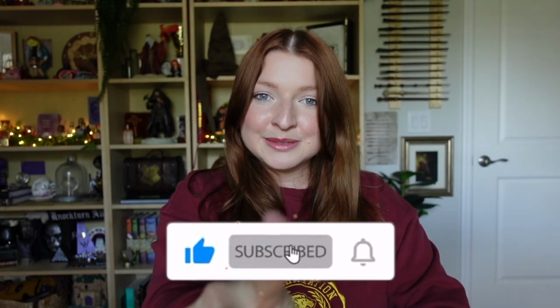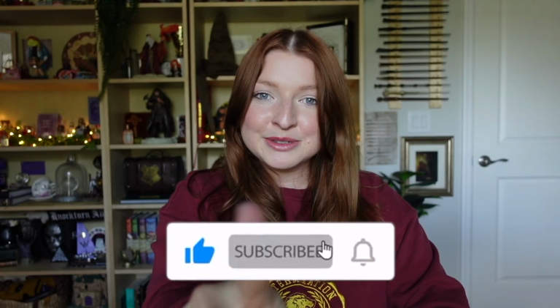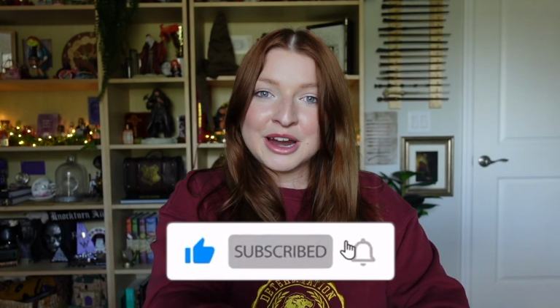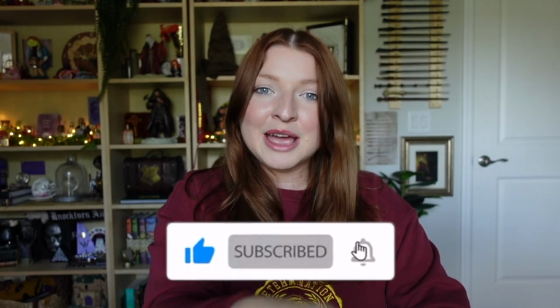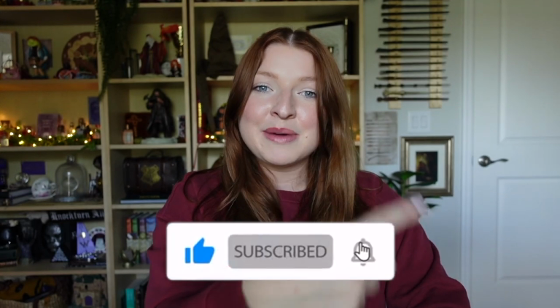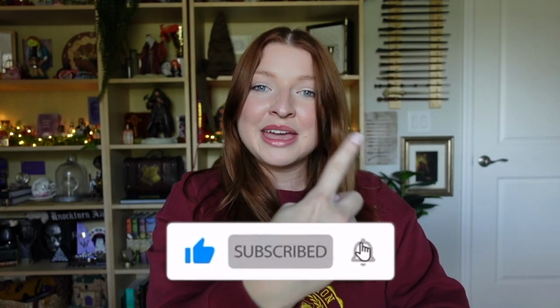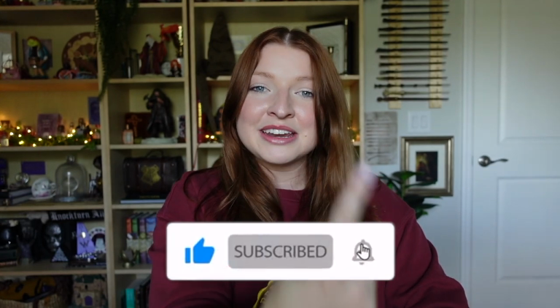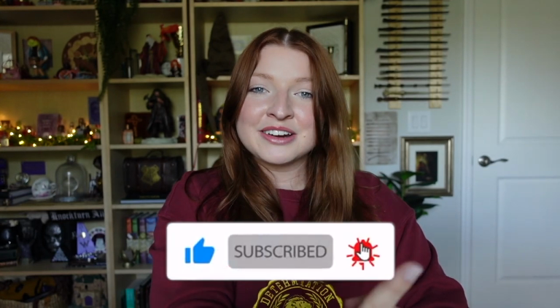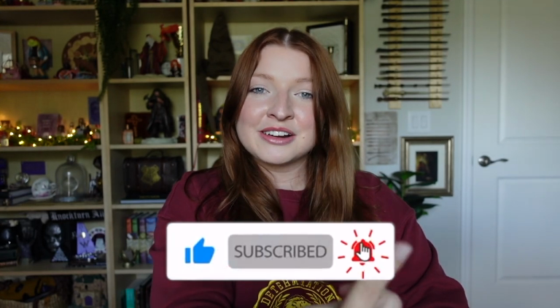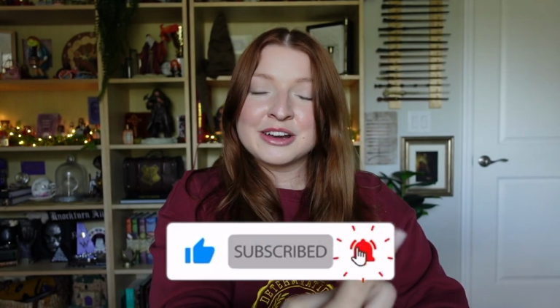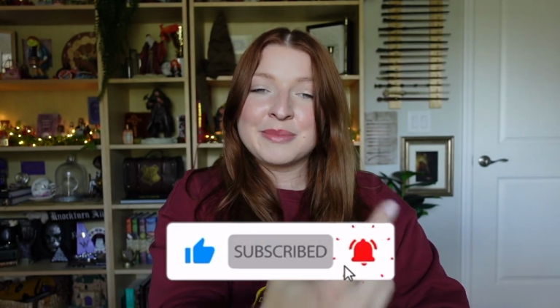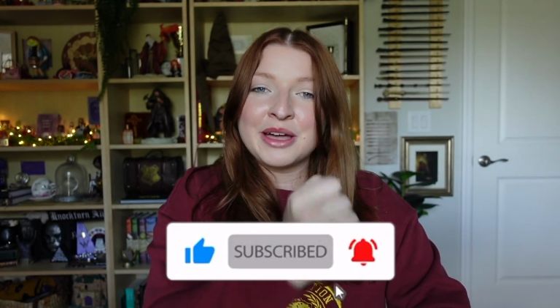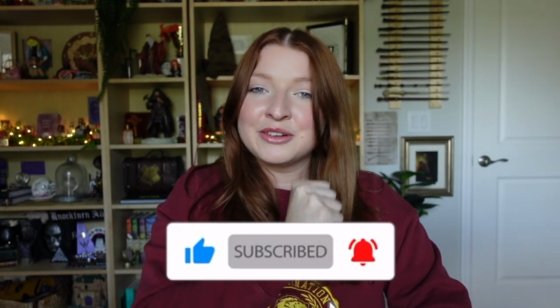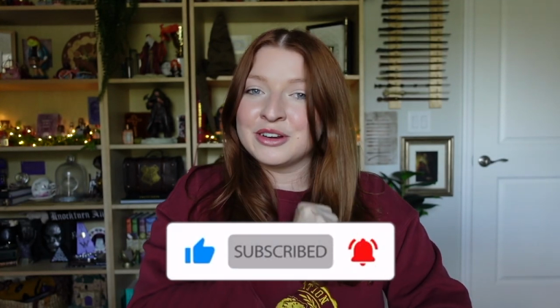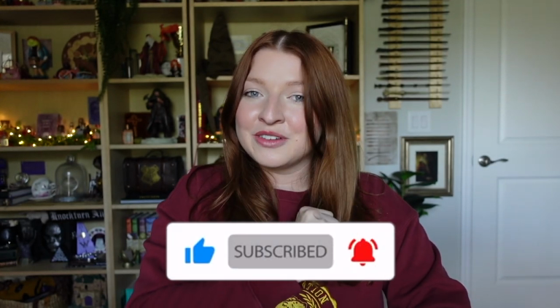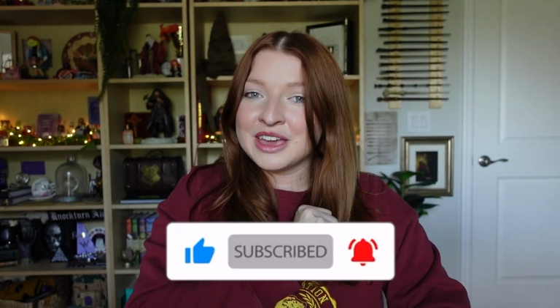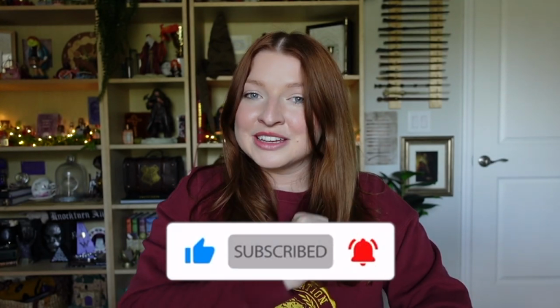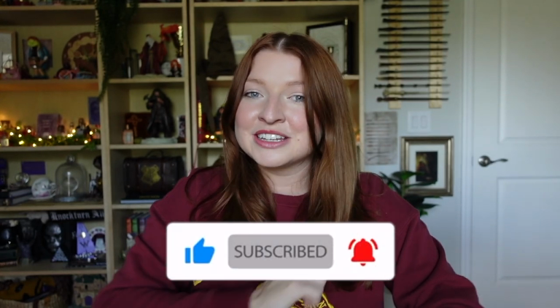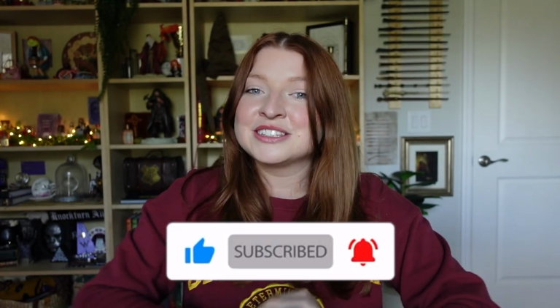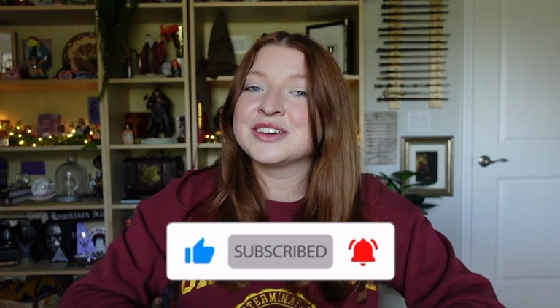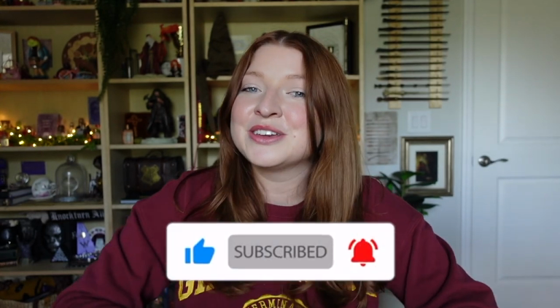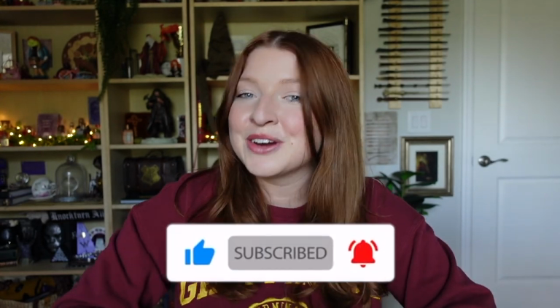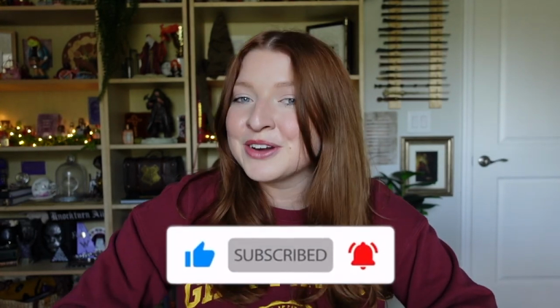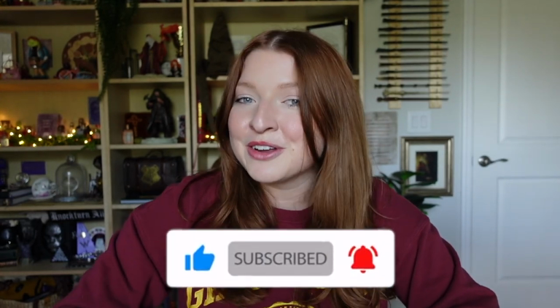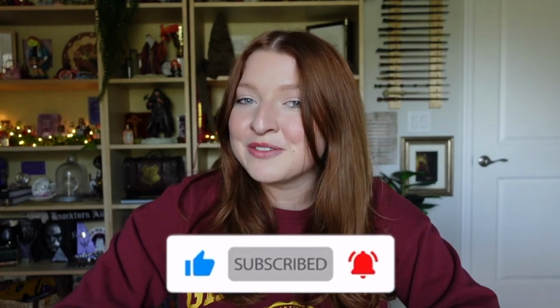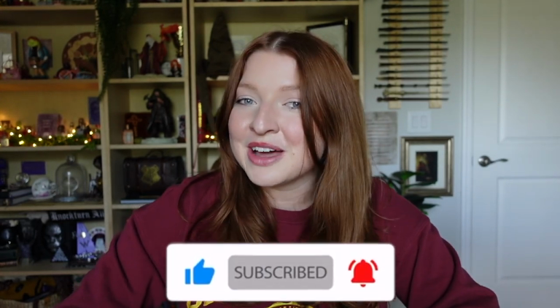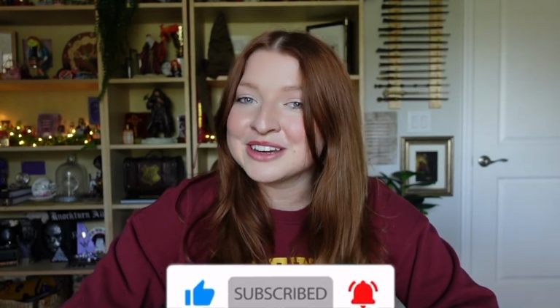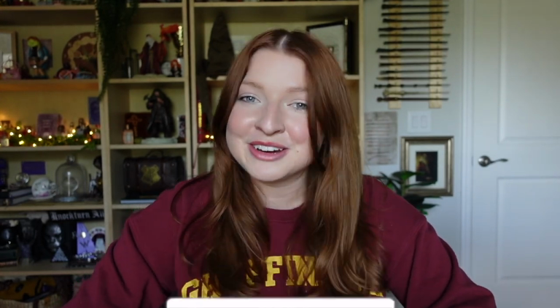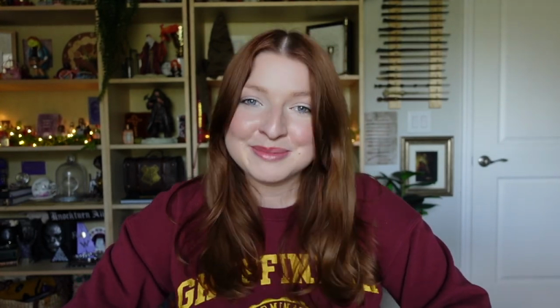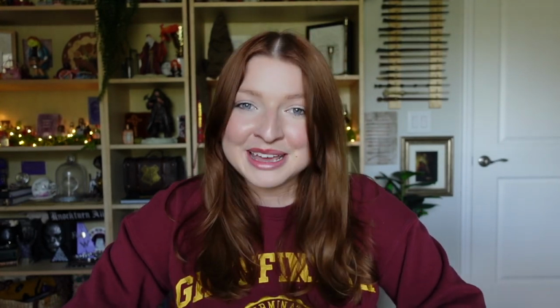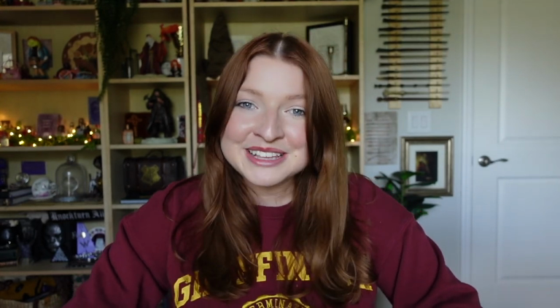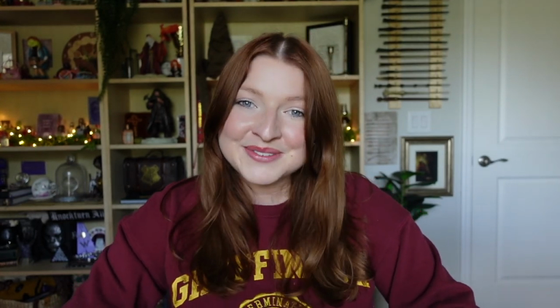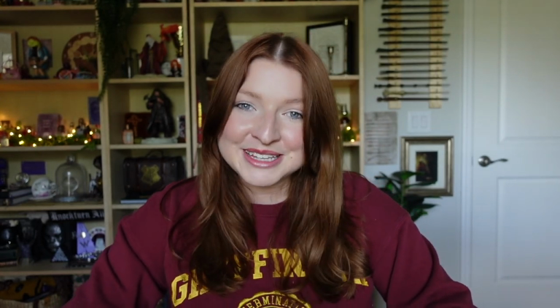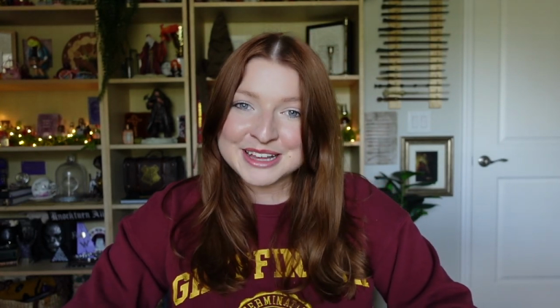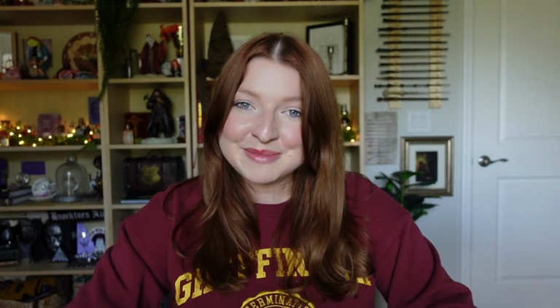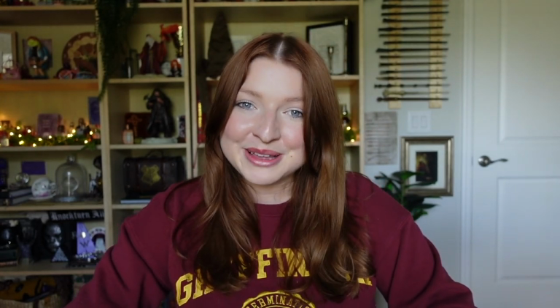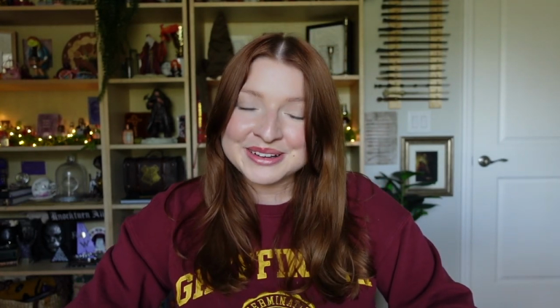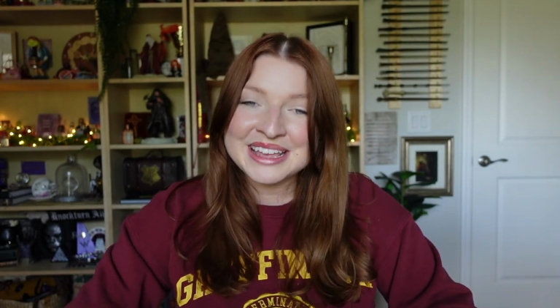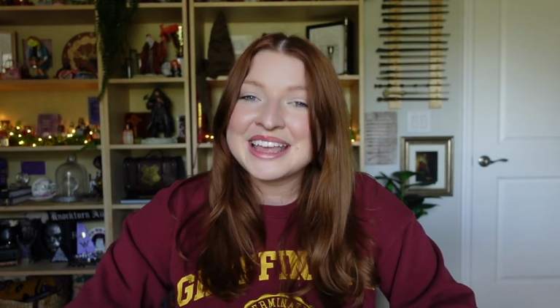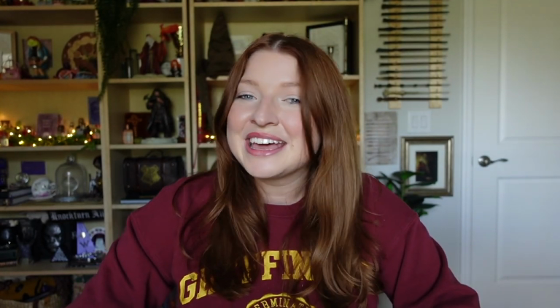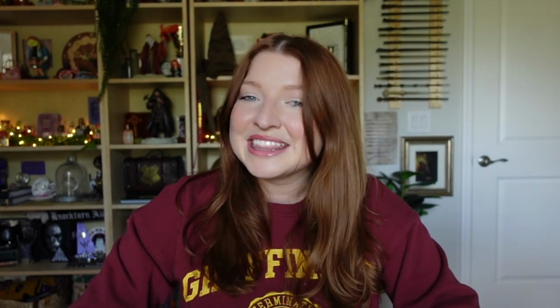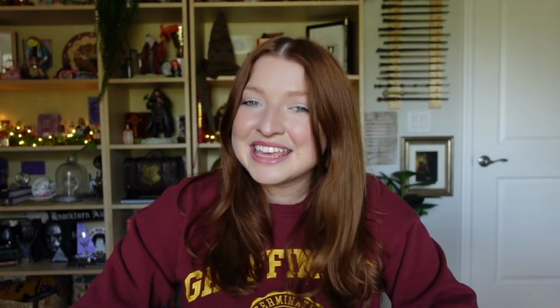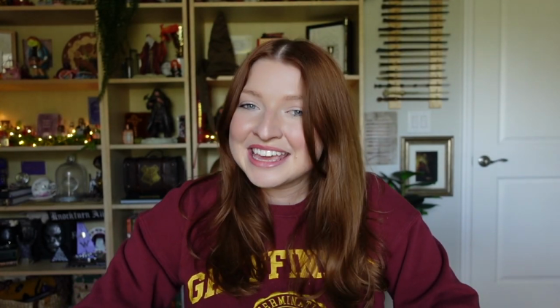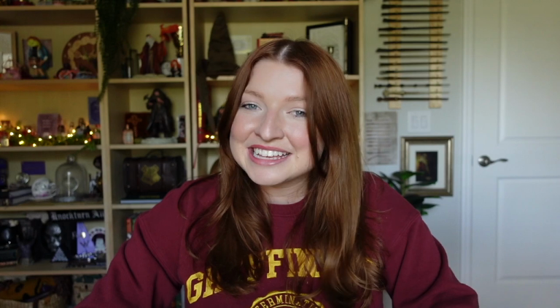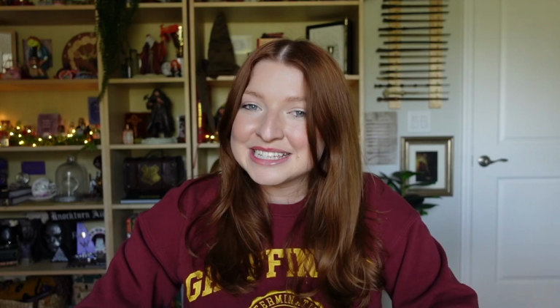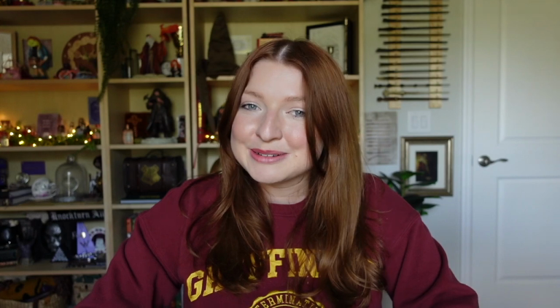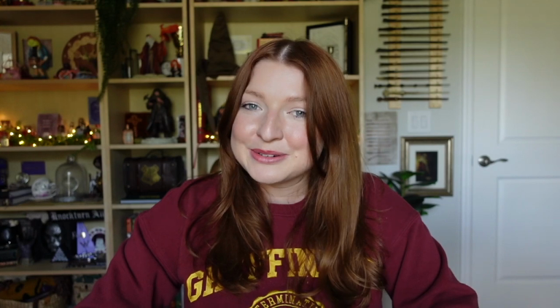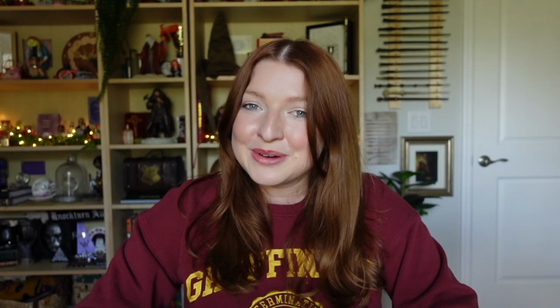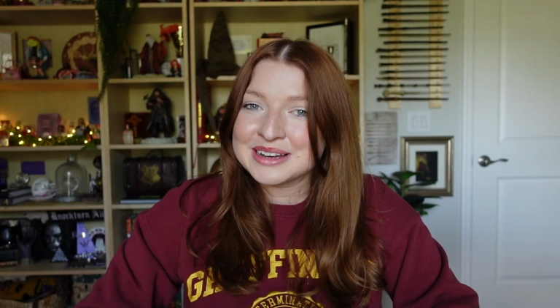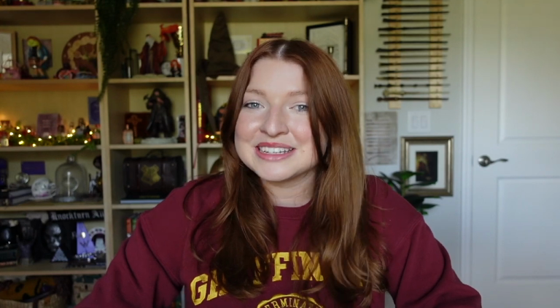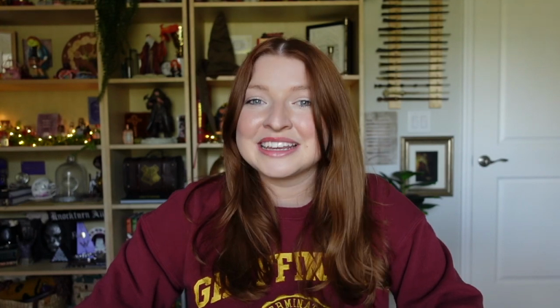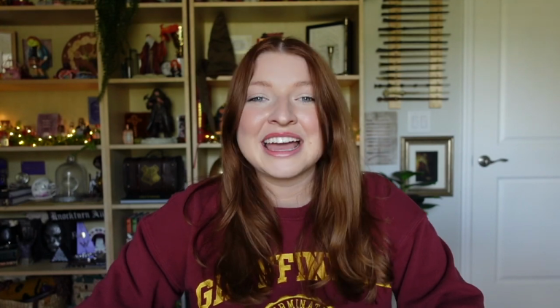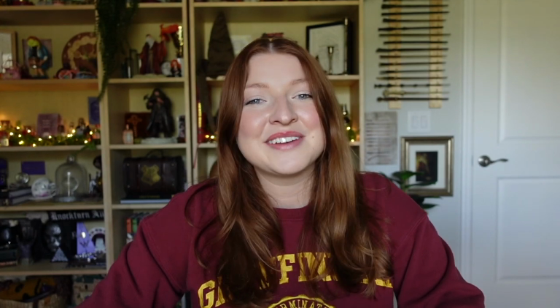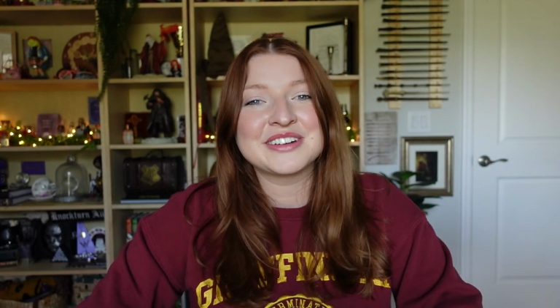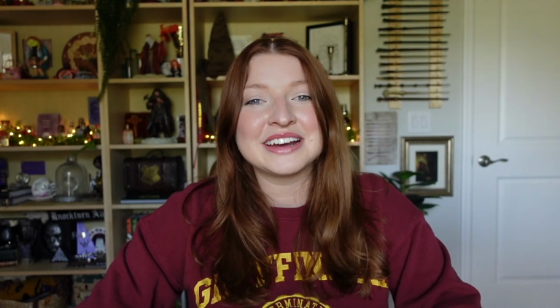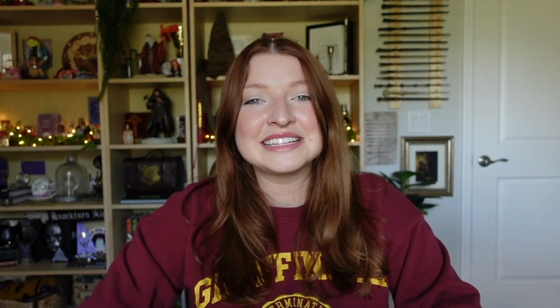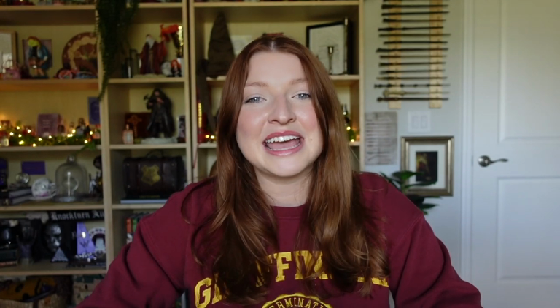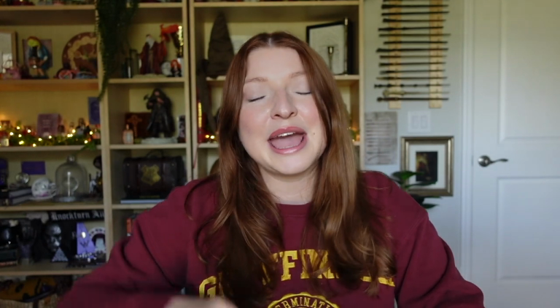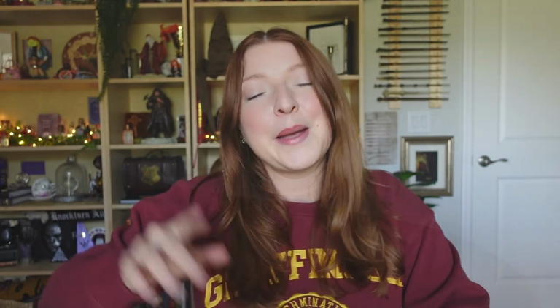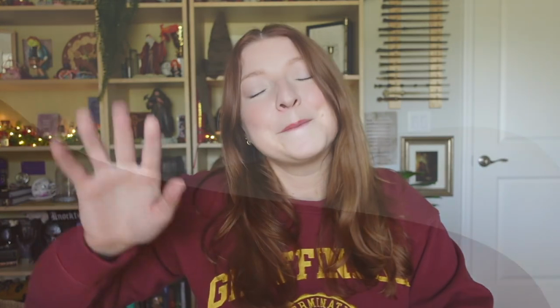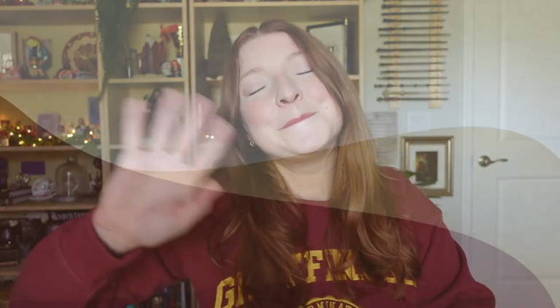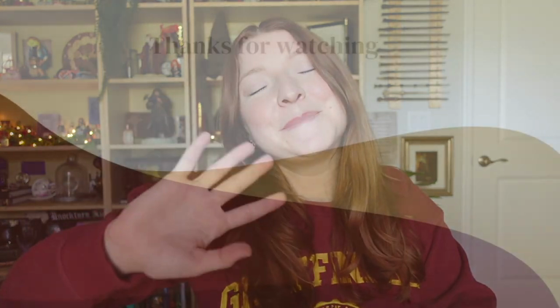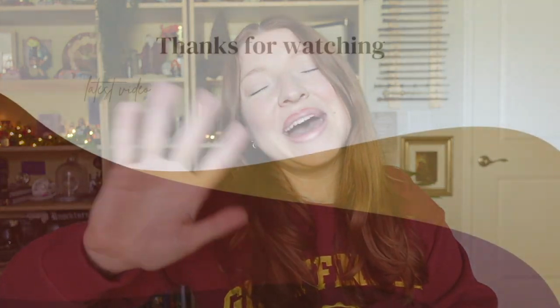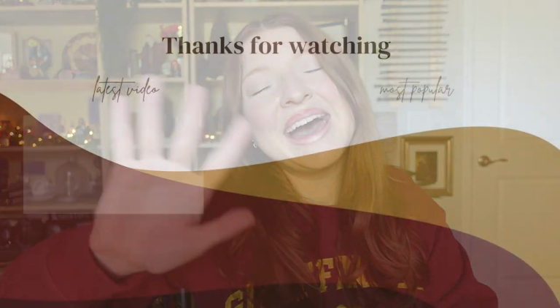As always, if you liked today's video please give me a big thumbs up, don't forget to subscribe and turn on your bell notification so you're notified during my next video upload. Thank you guys so much for watching — have a great day!